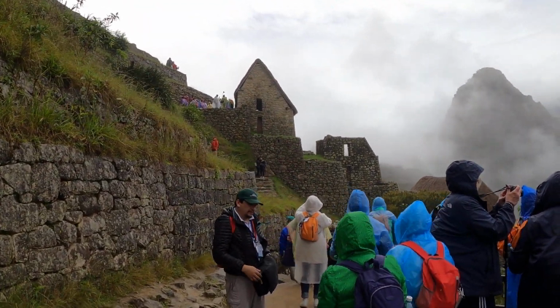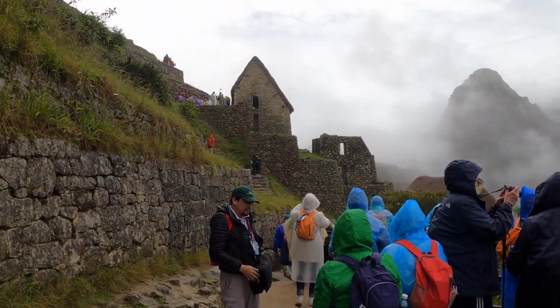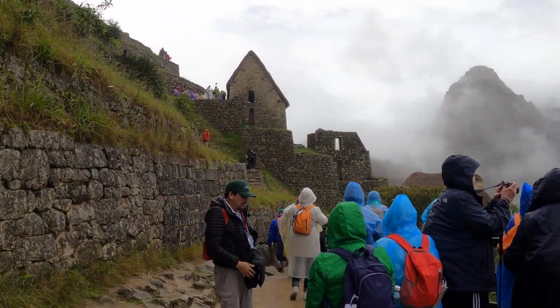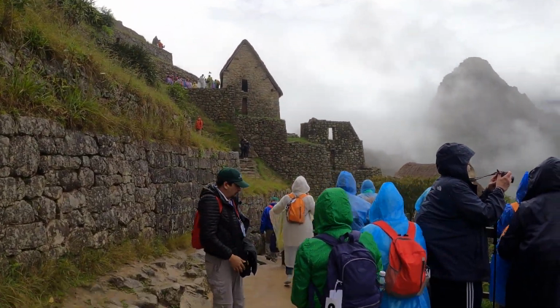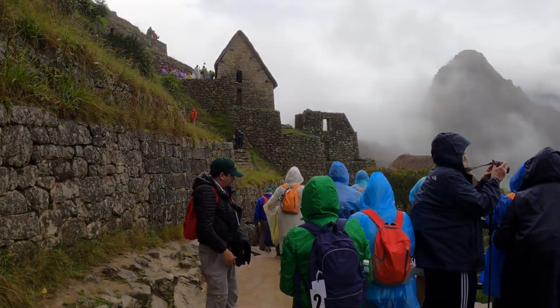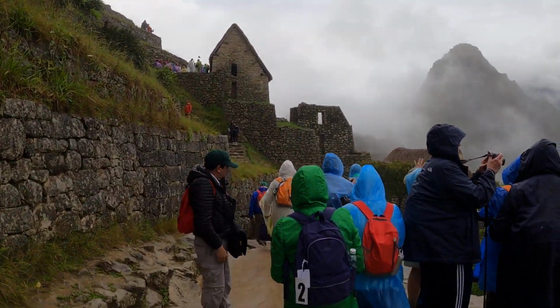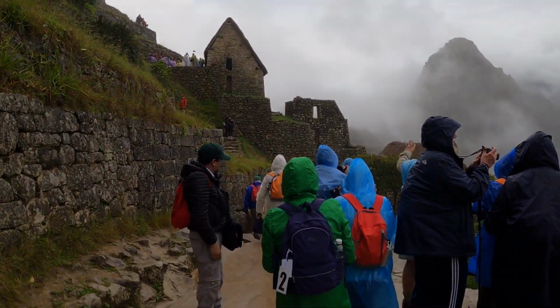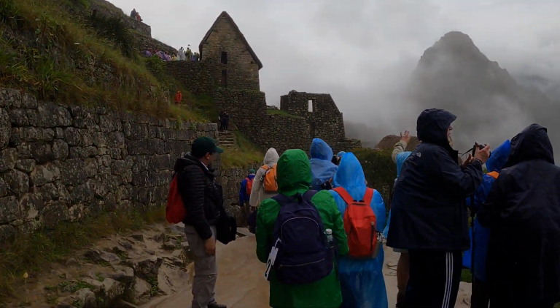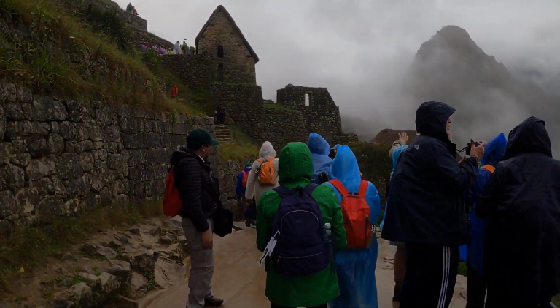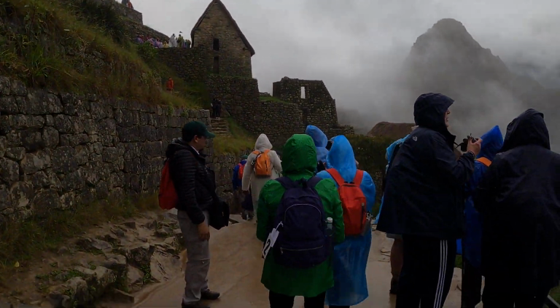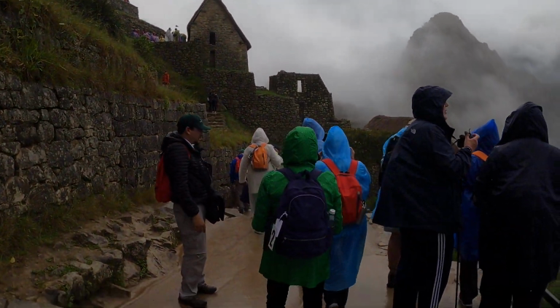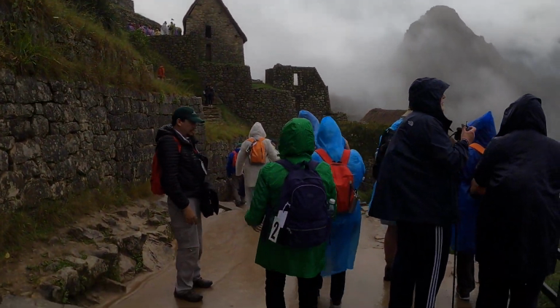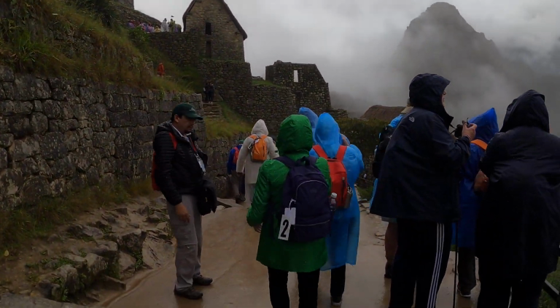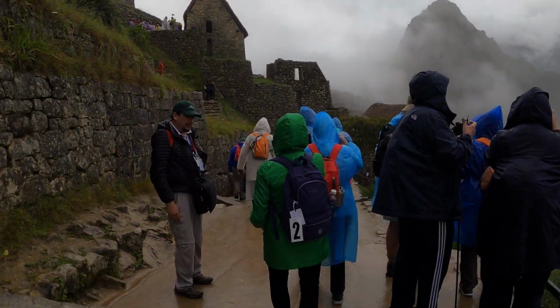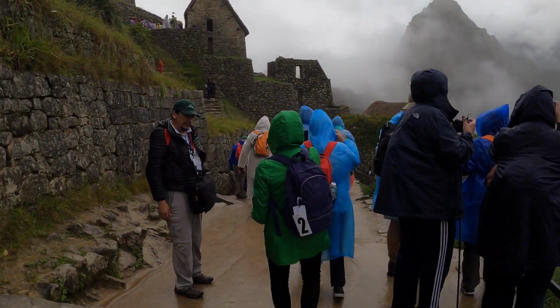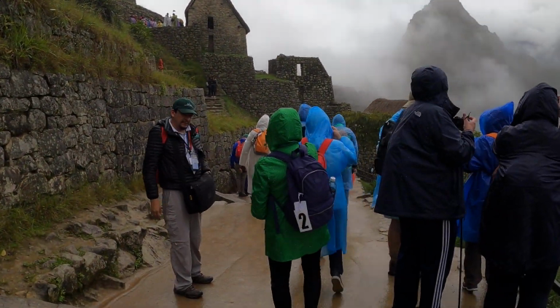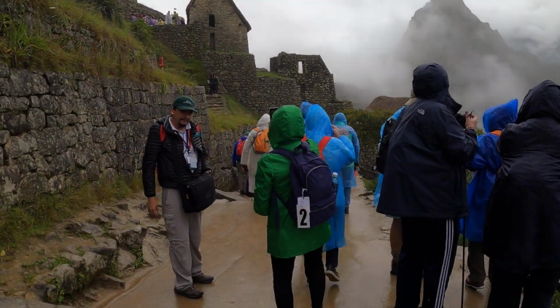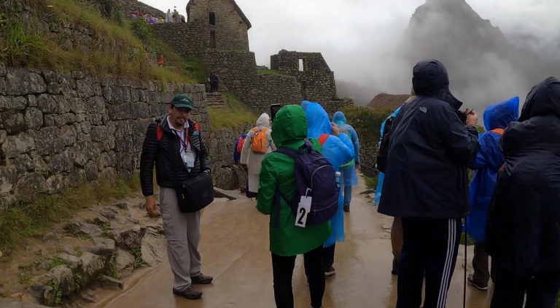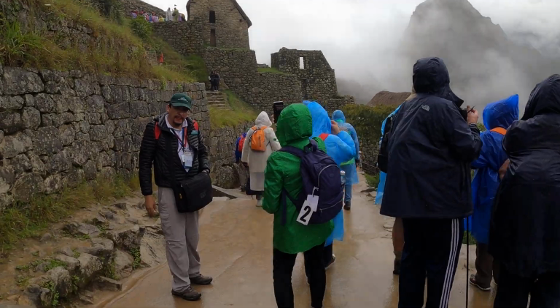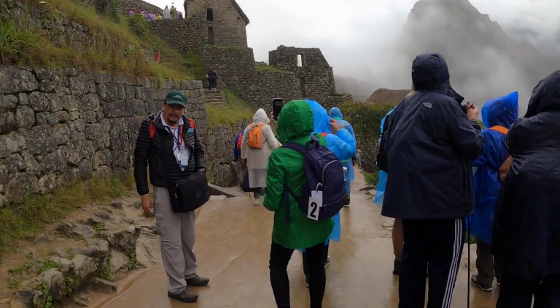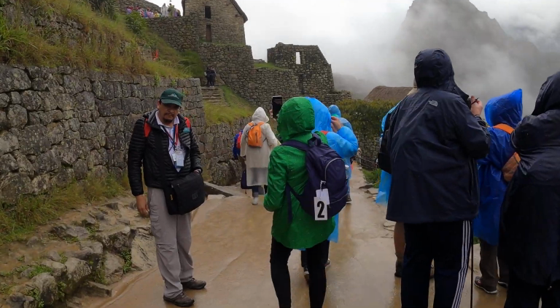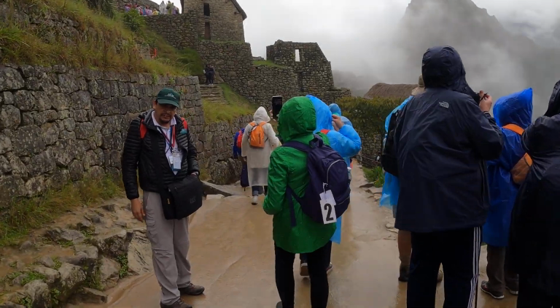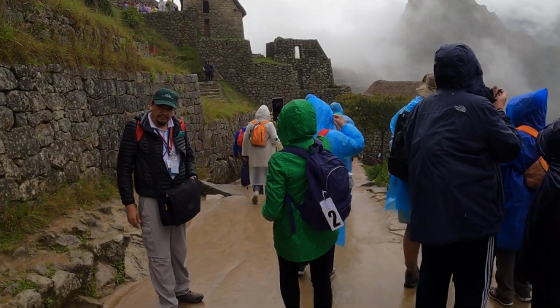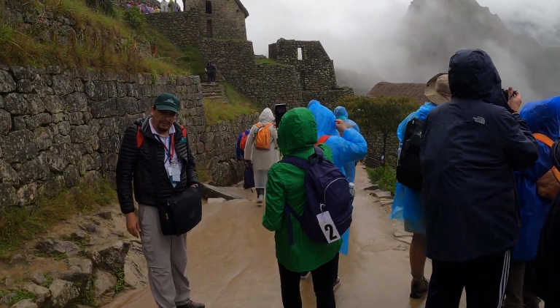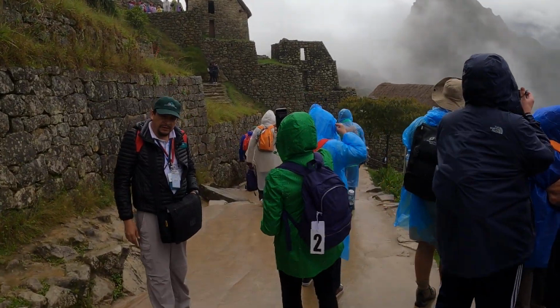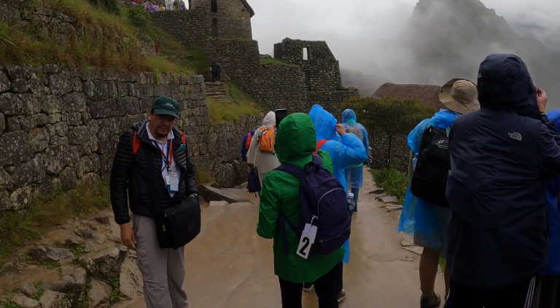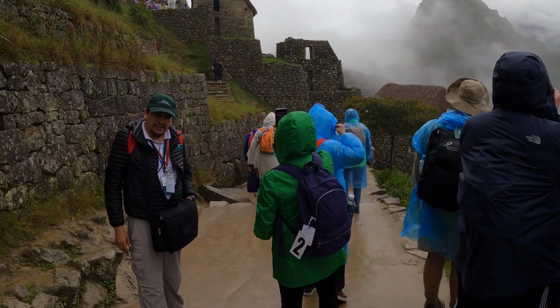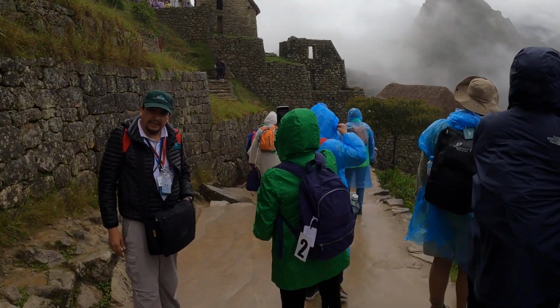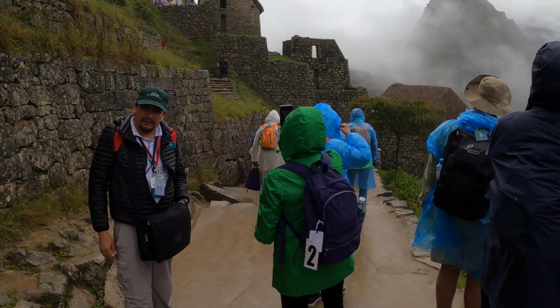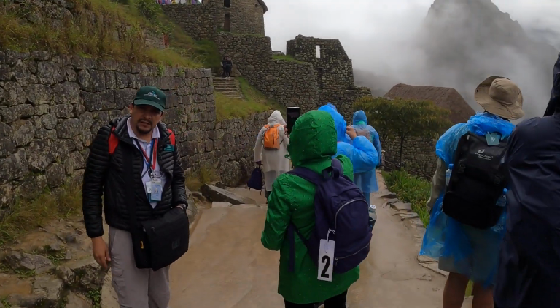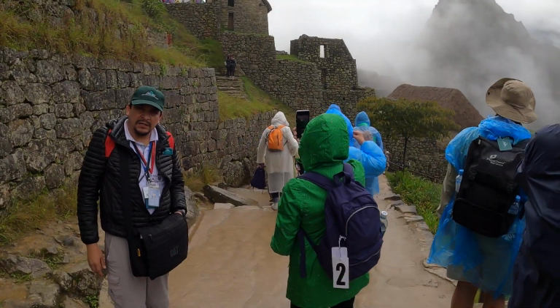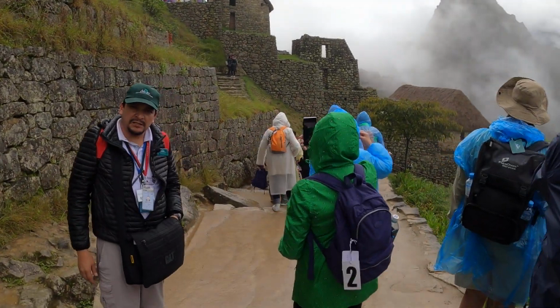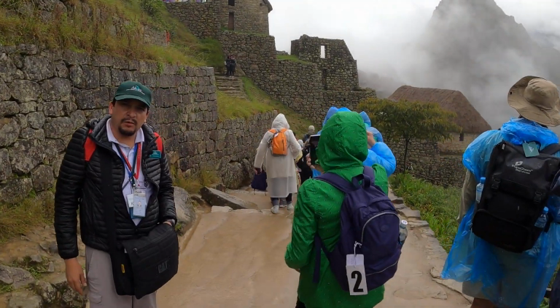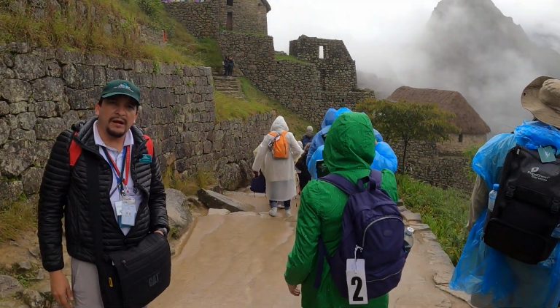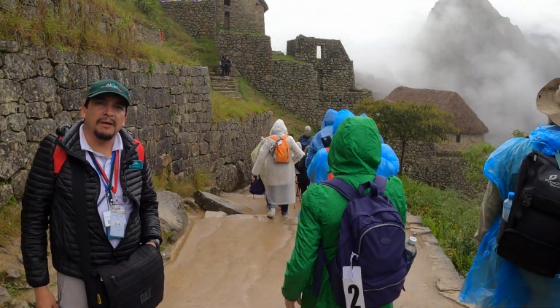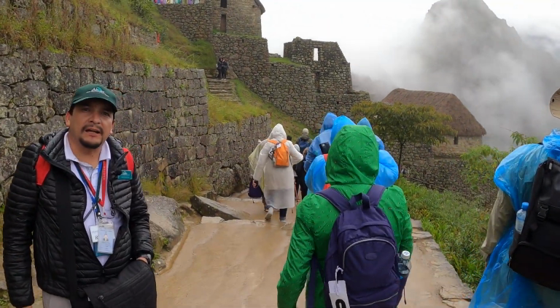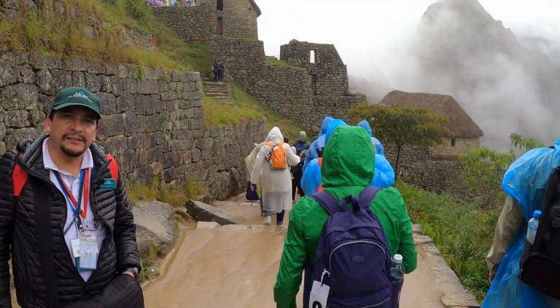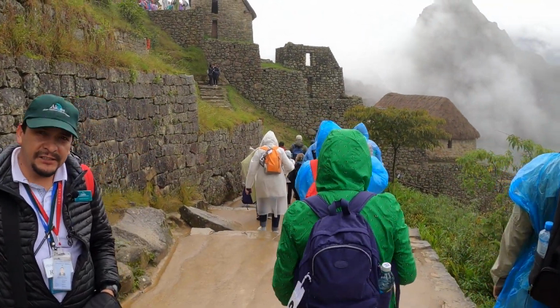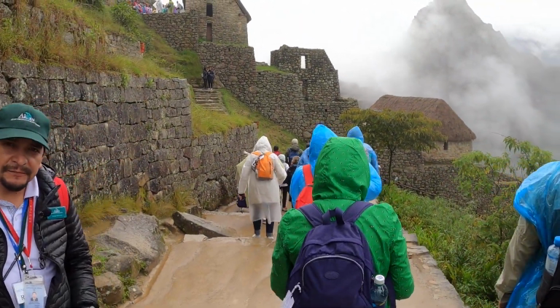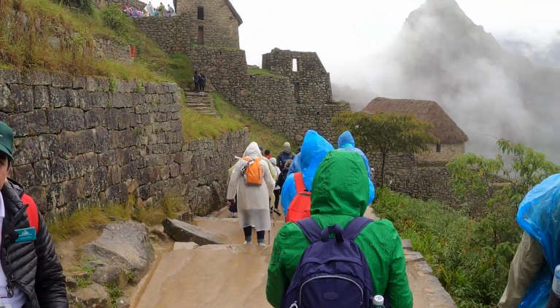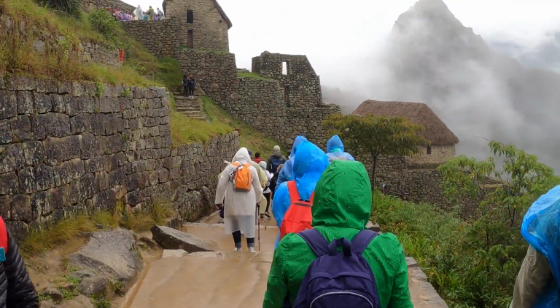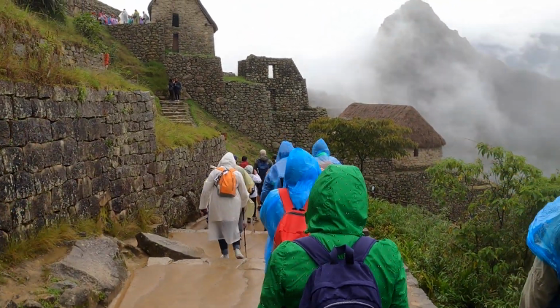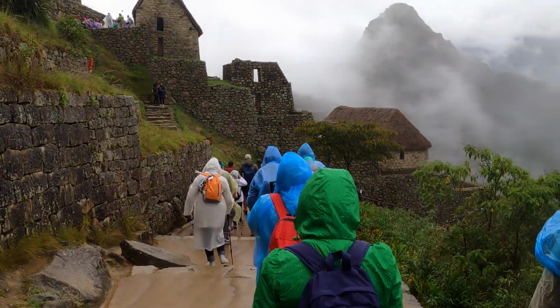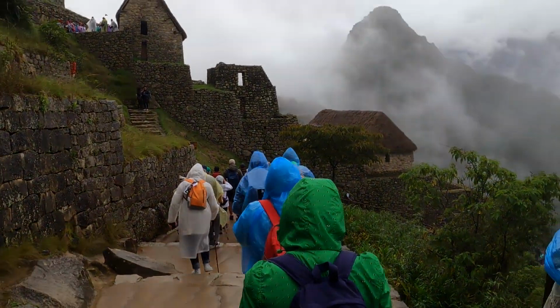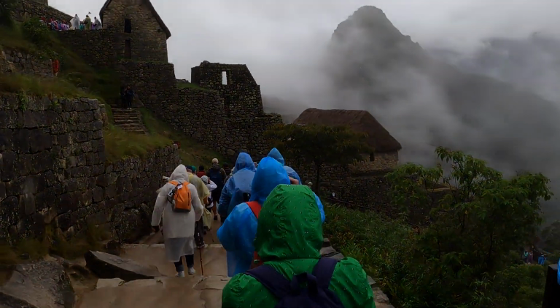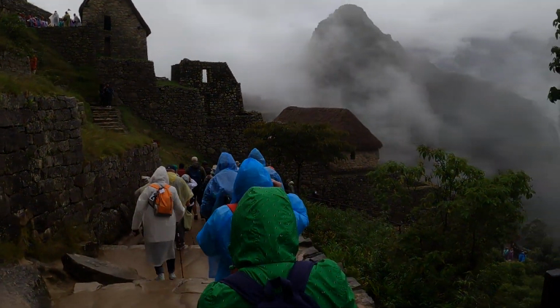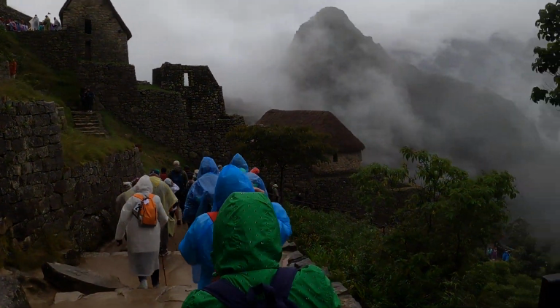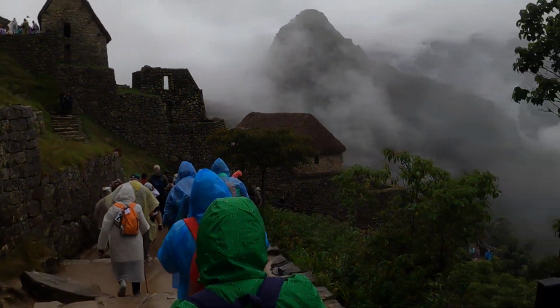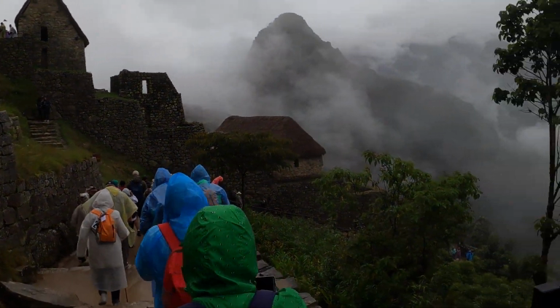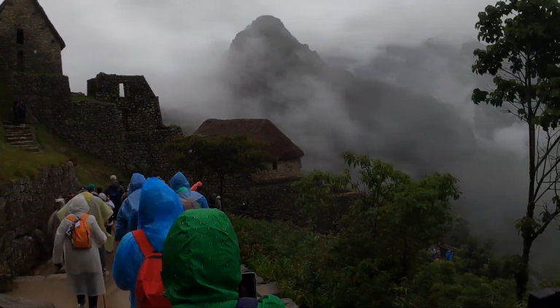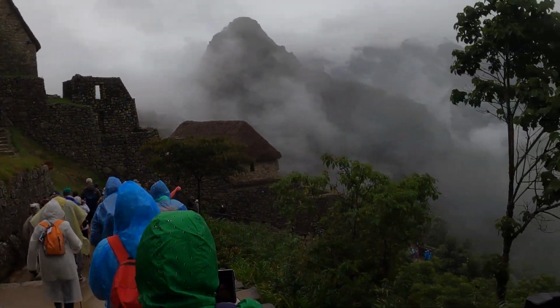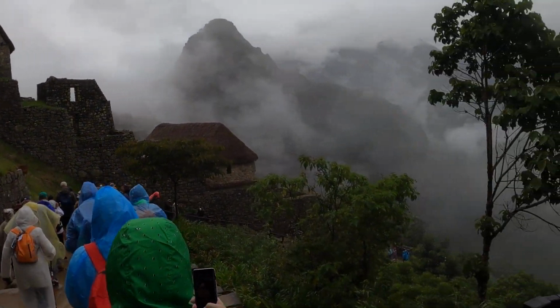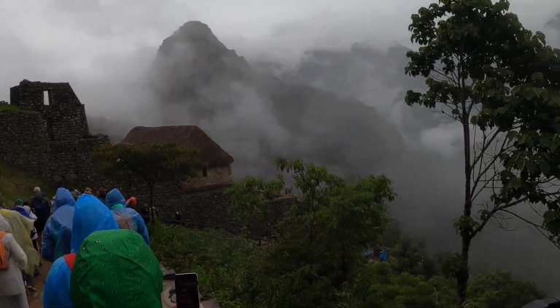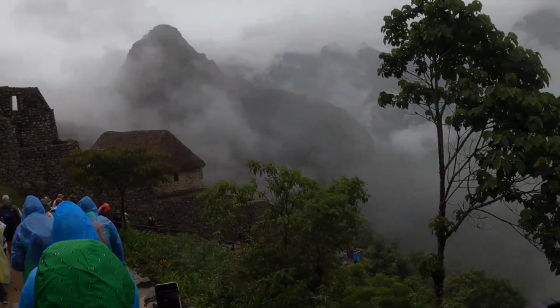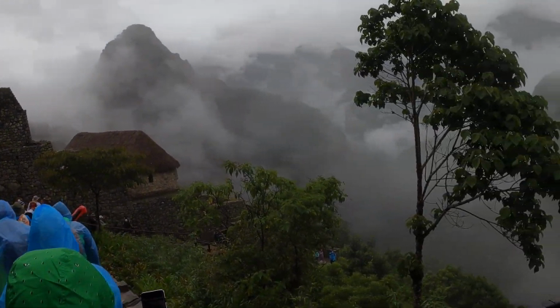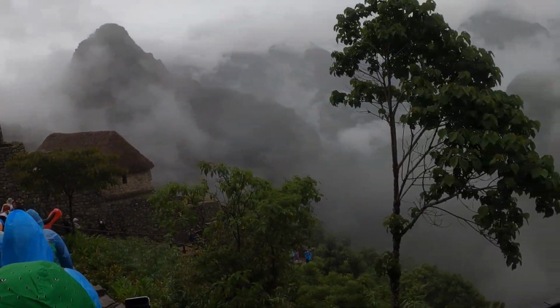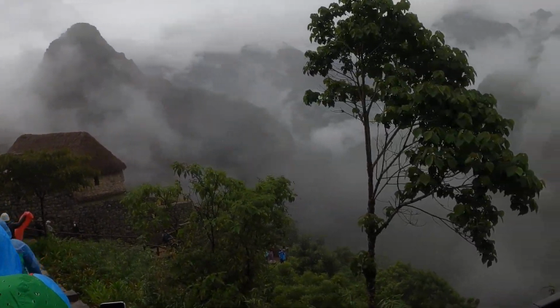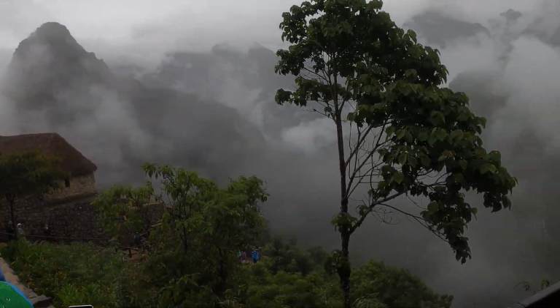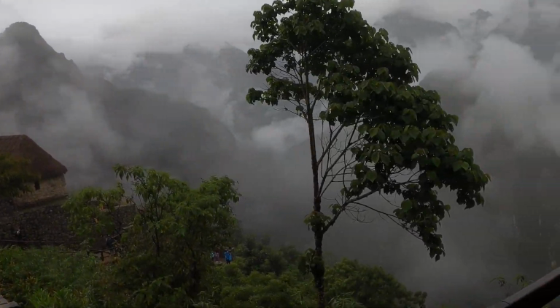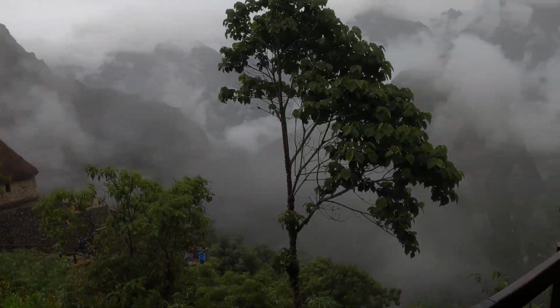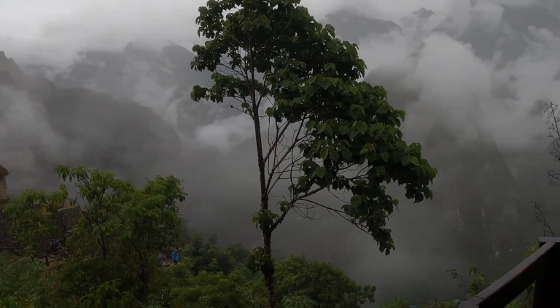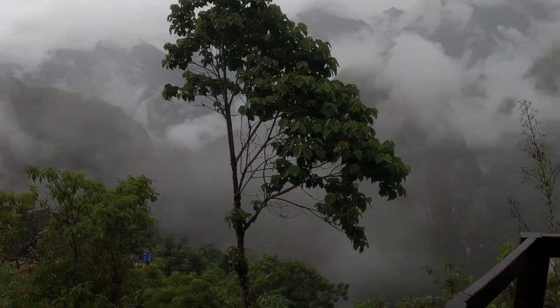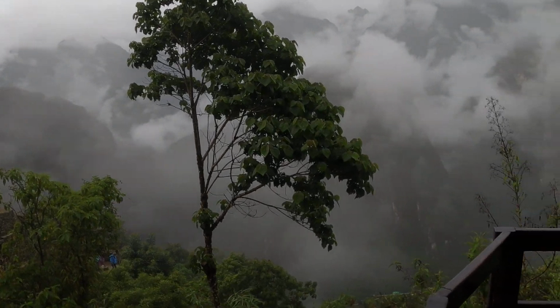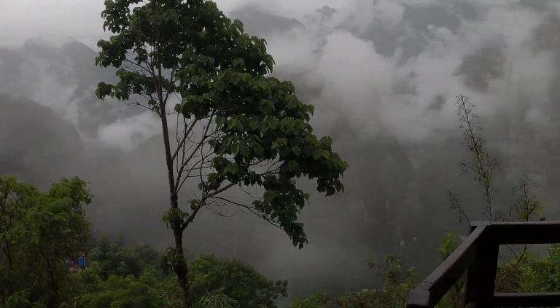Machu Picchu is a big place. It's got six square miles — that's the total area of Machu Picchu.